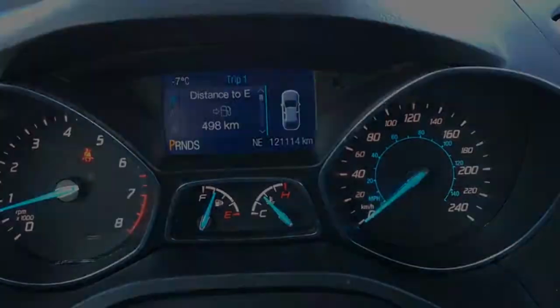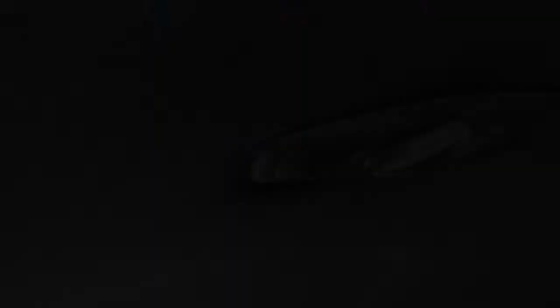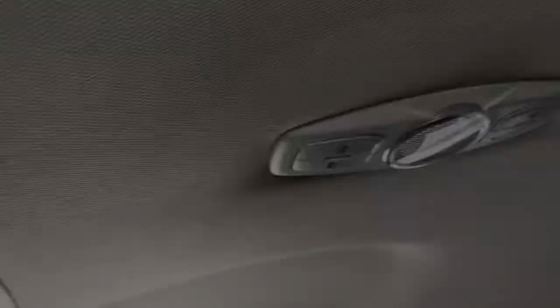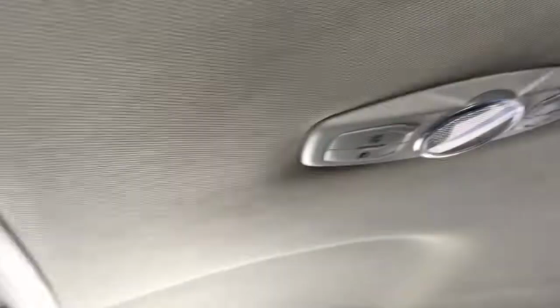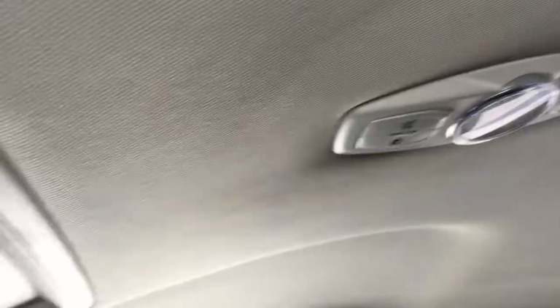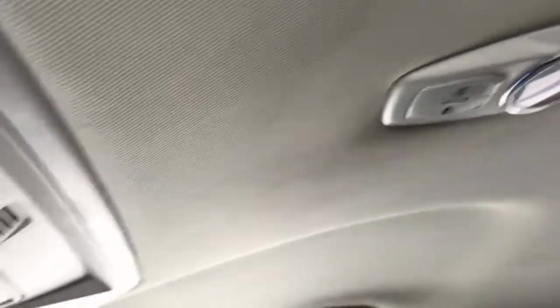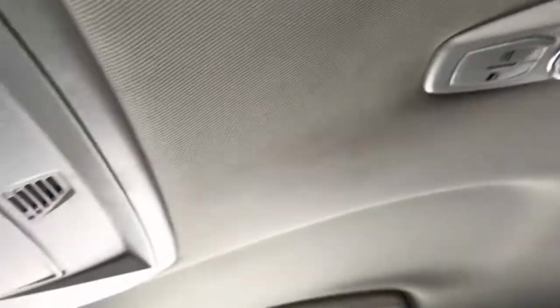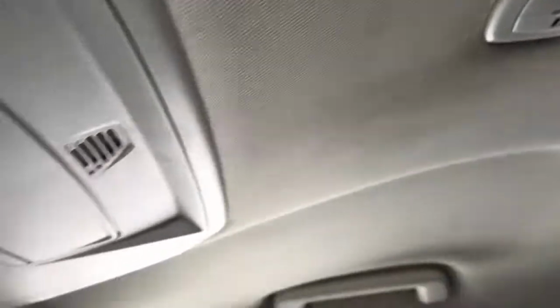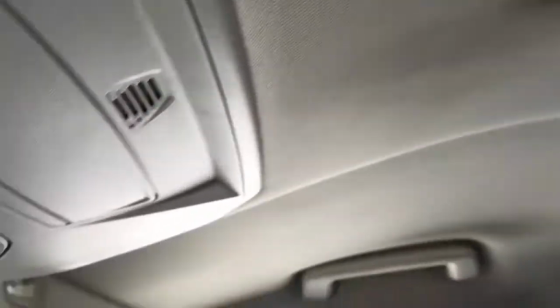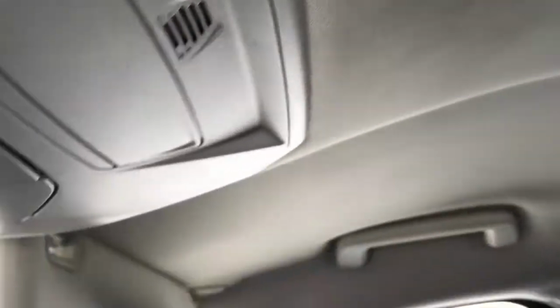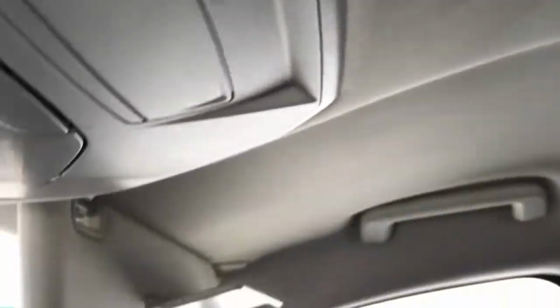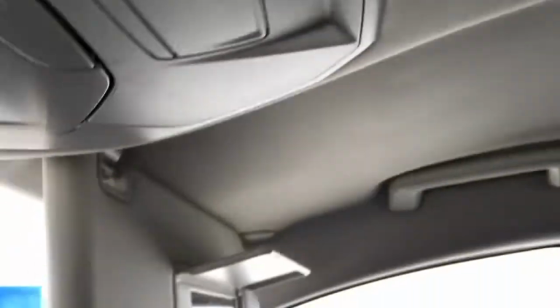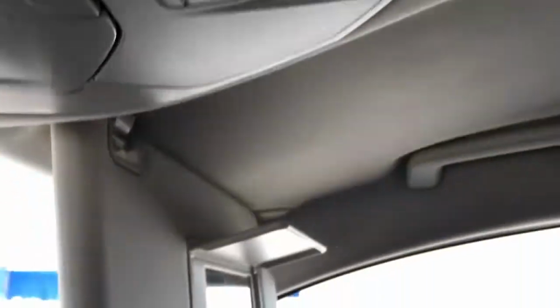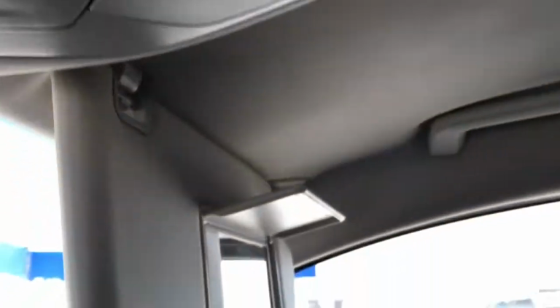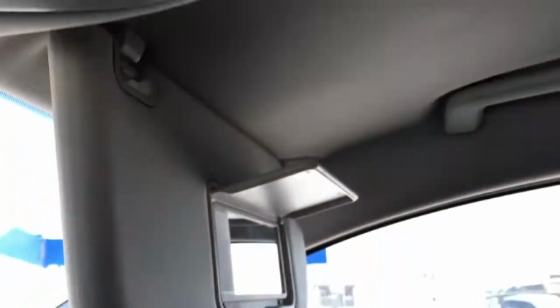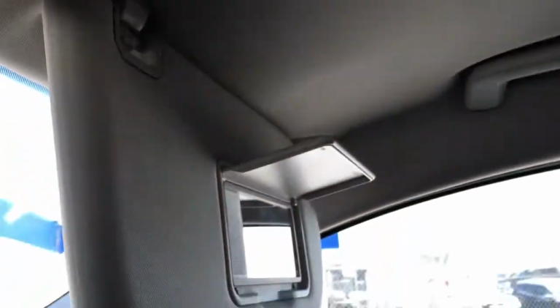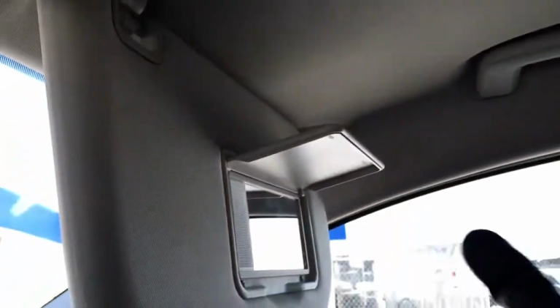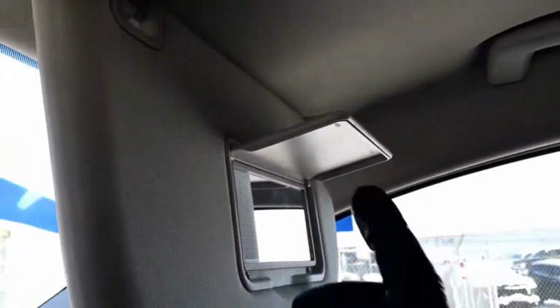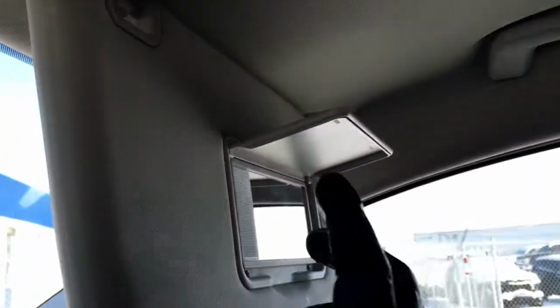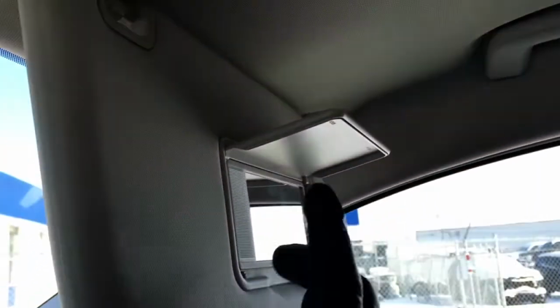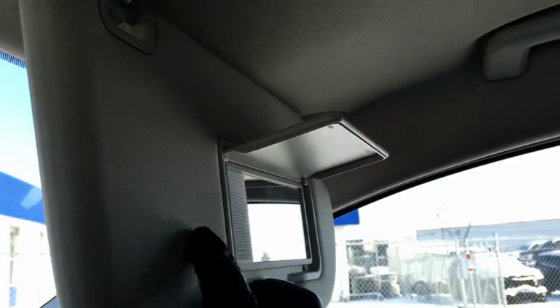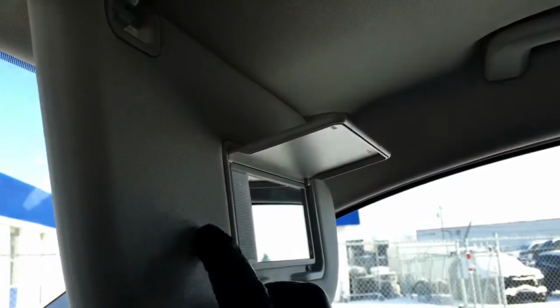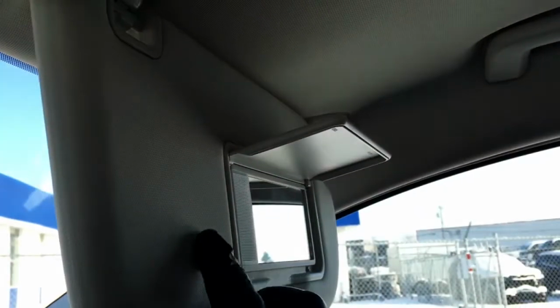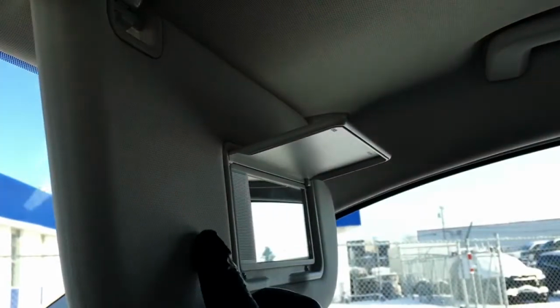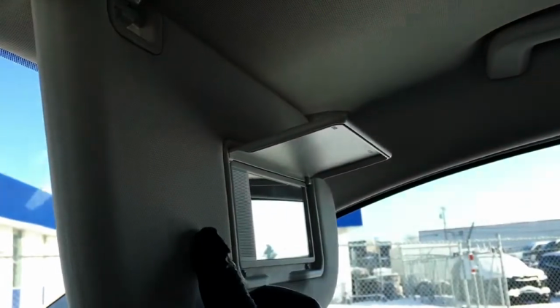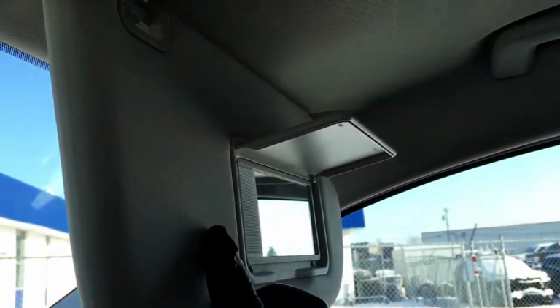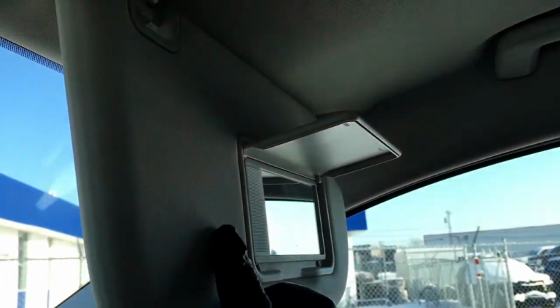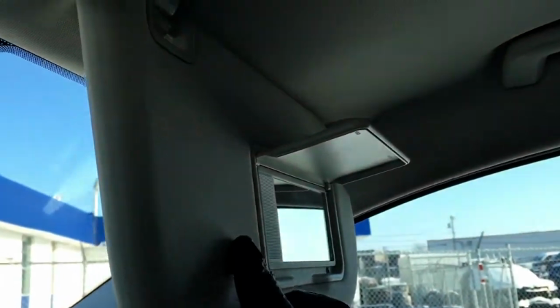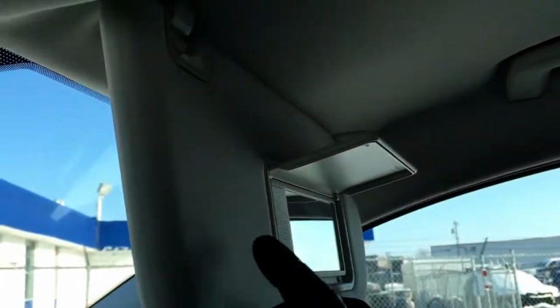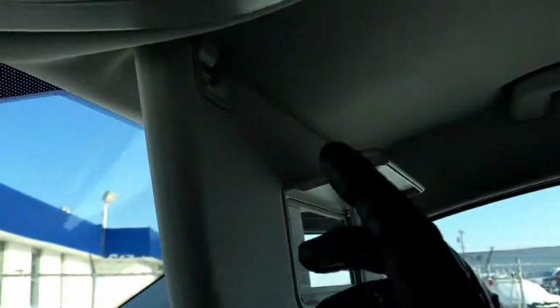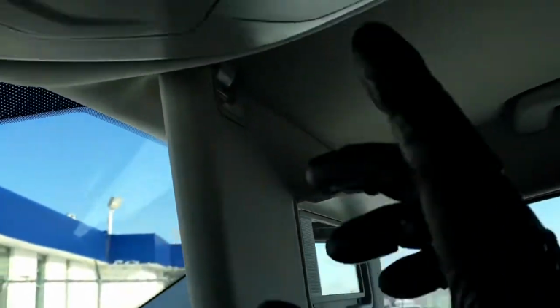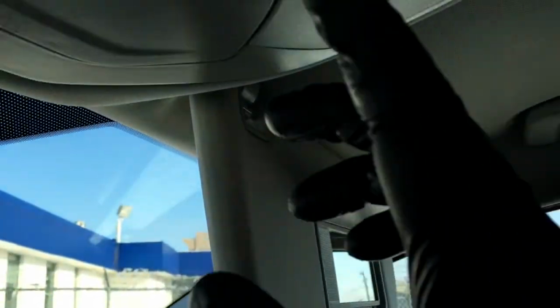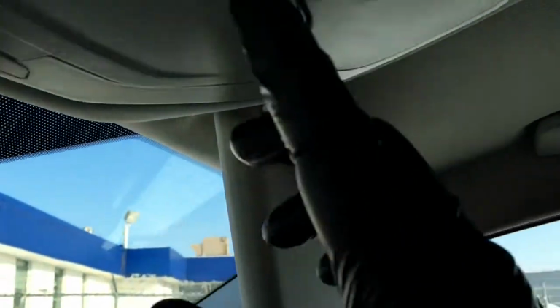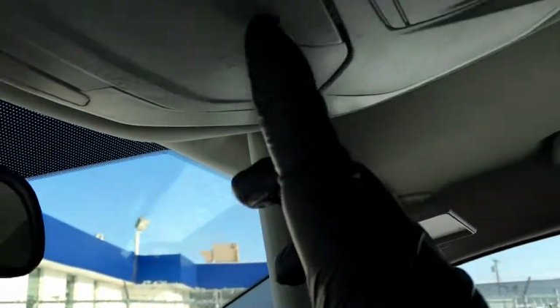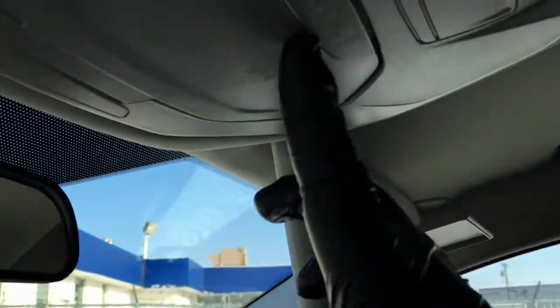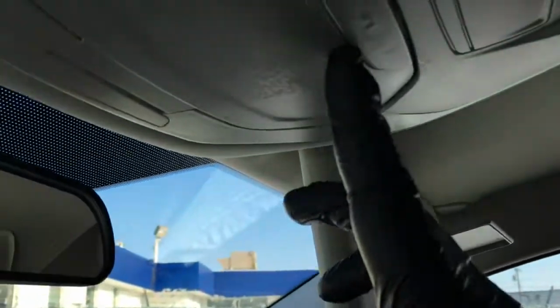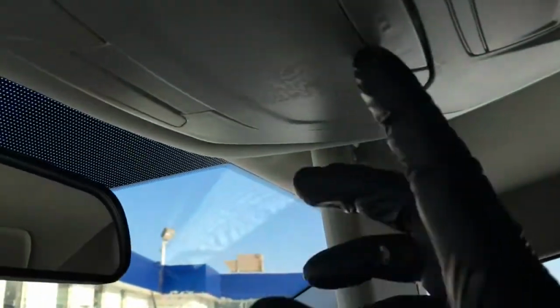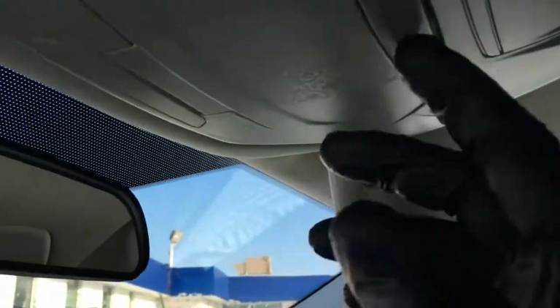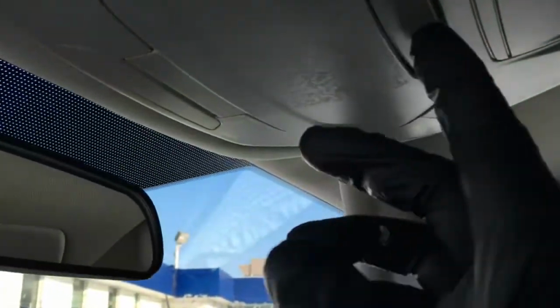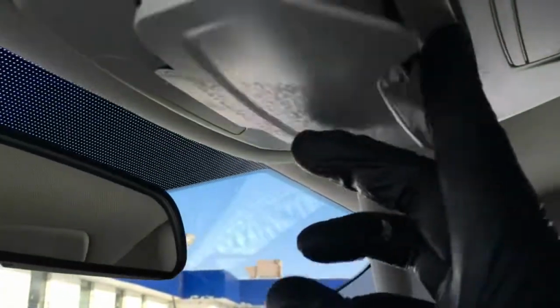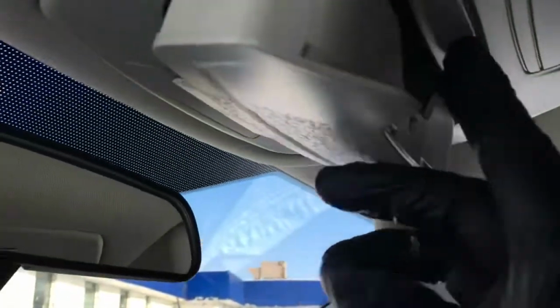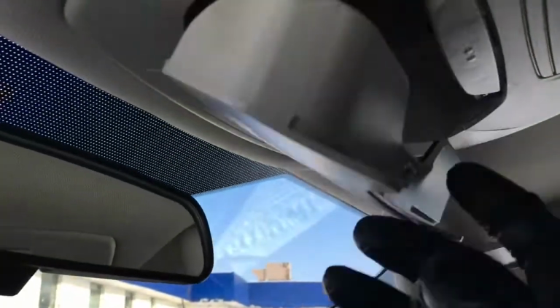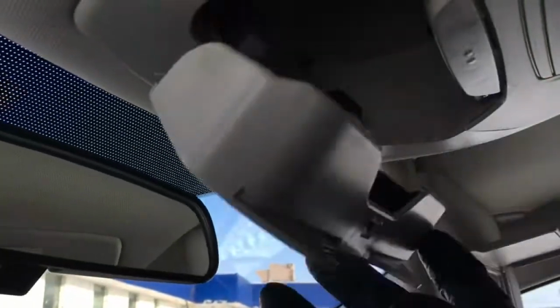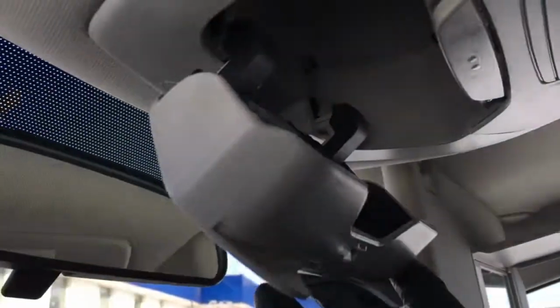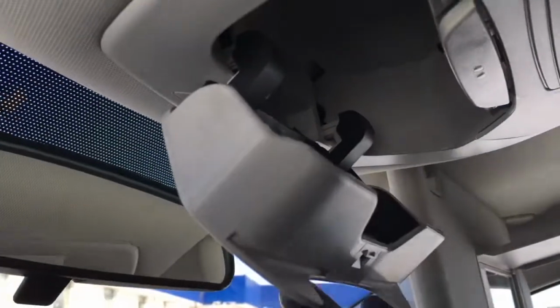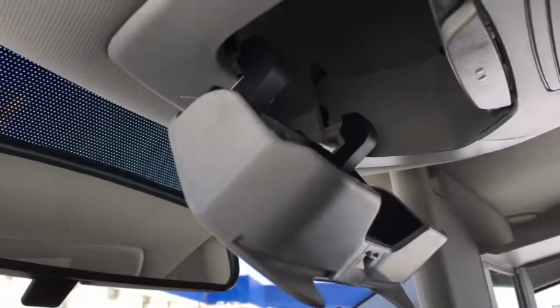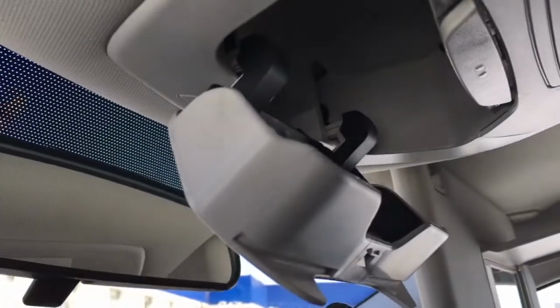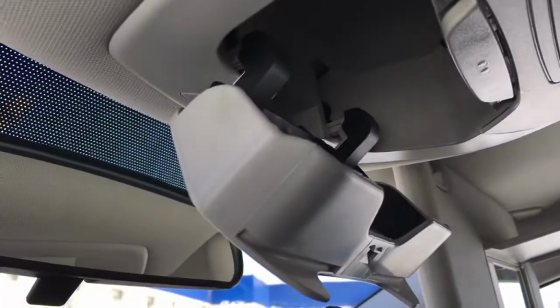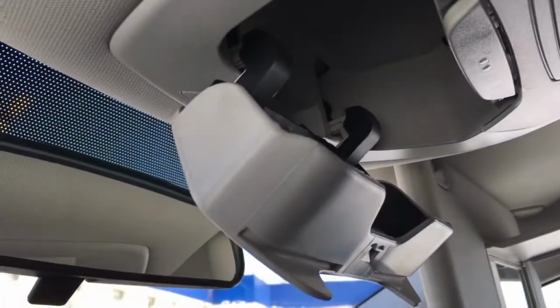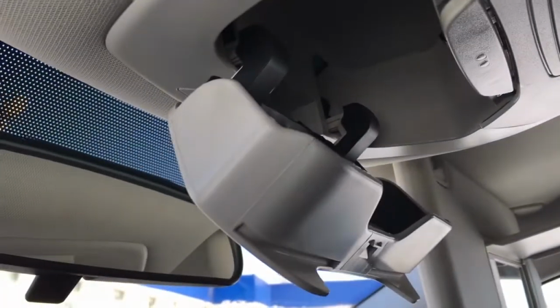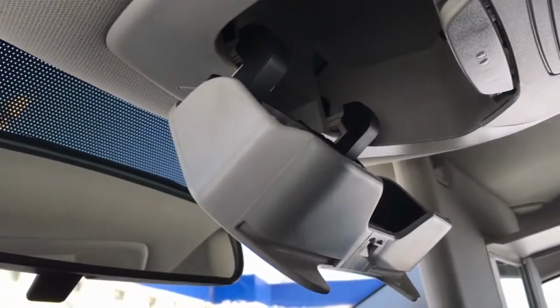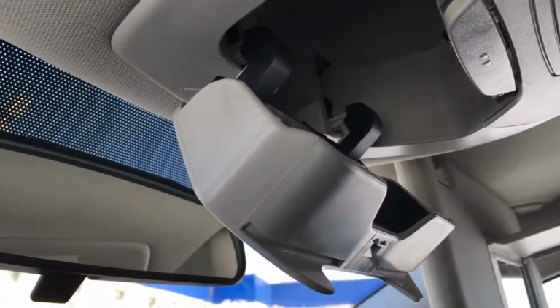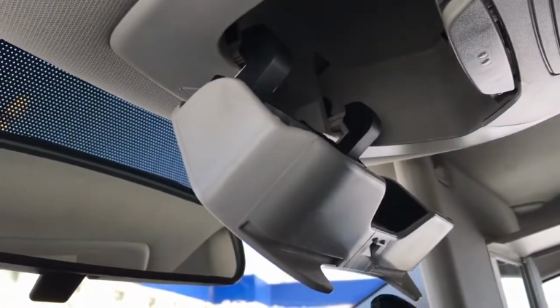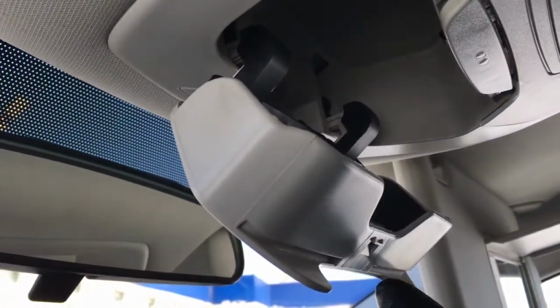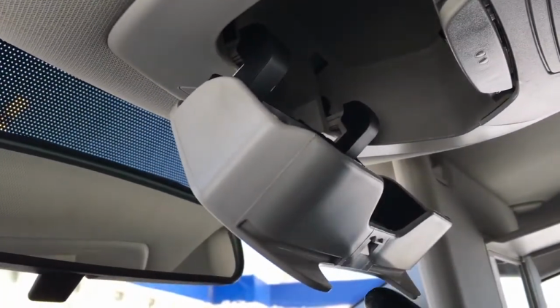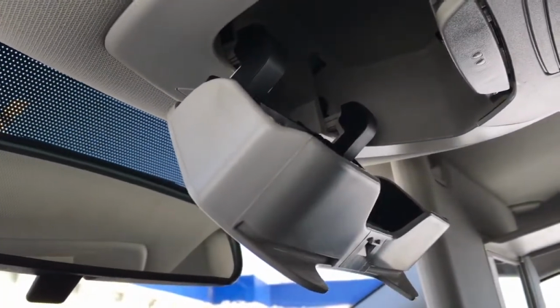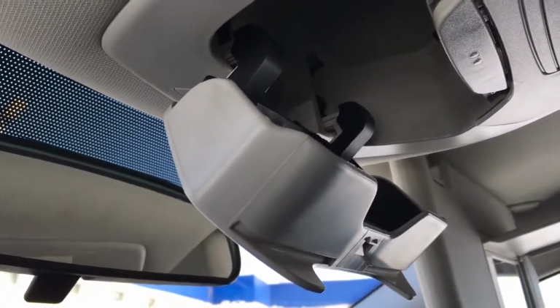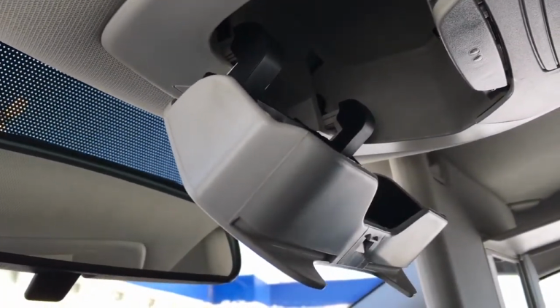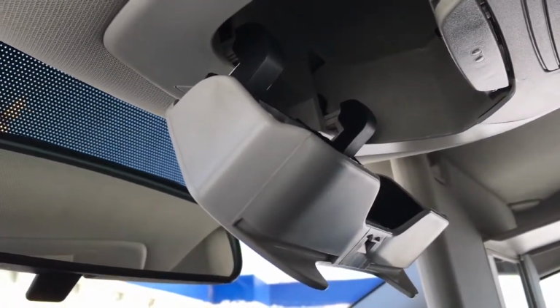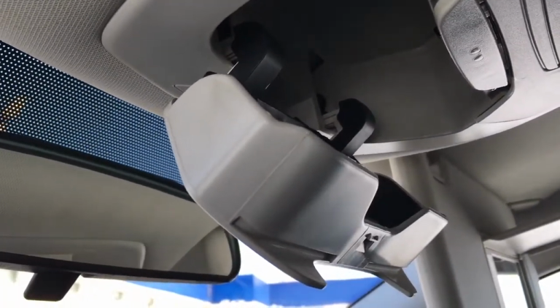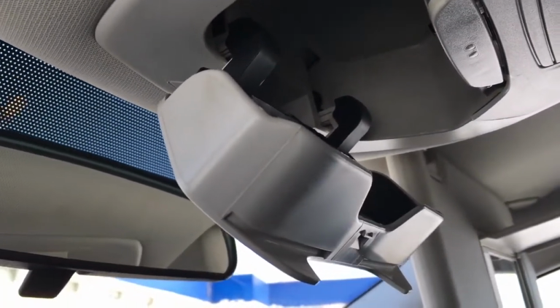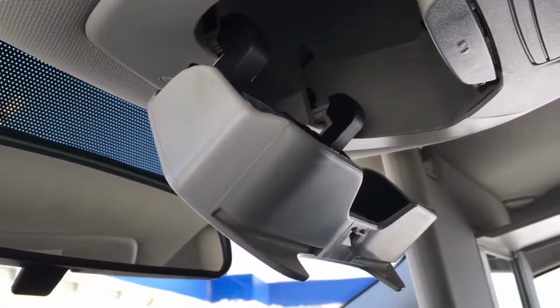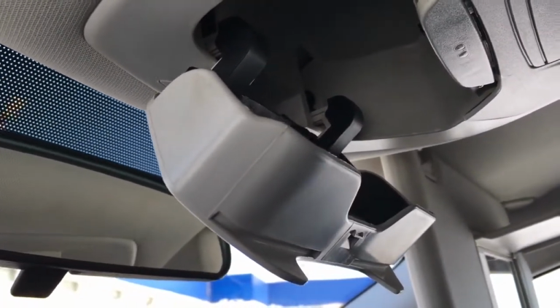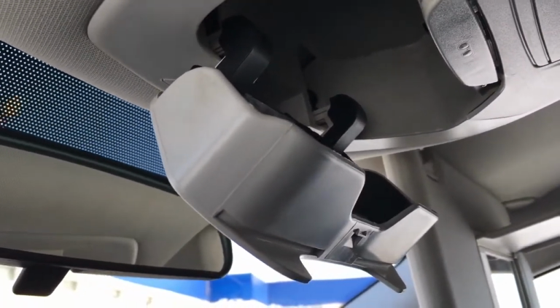Up top, interior lighting controls, driver and passenger visors, vanity mirrors, and in the overhead console, storage for glasses.